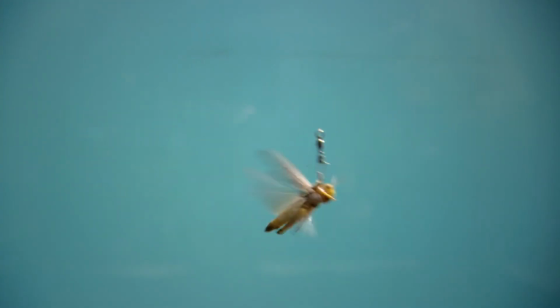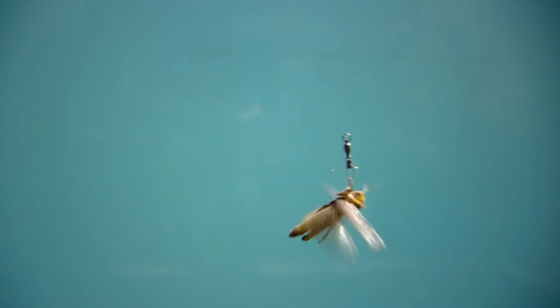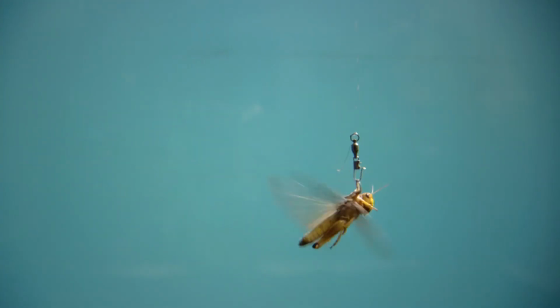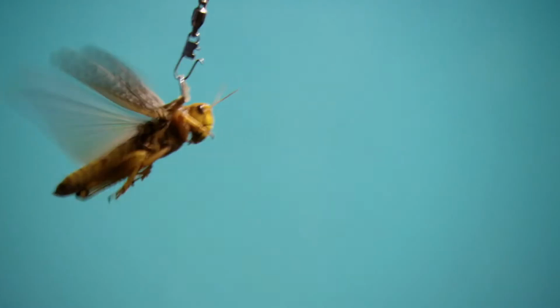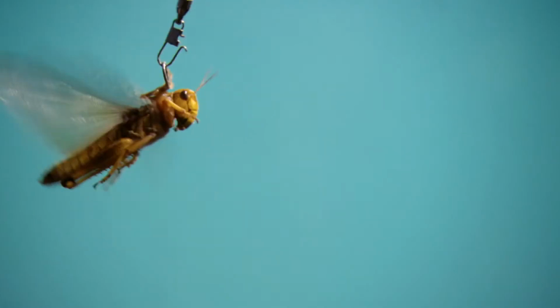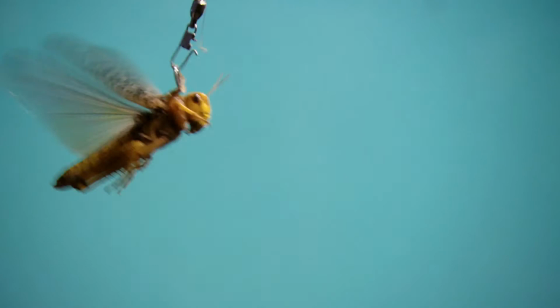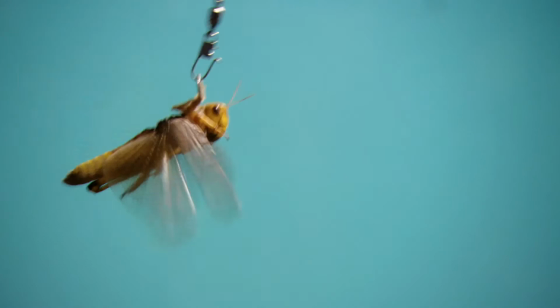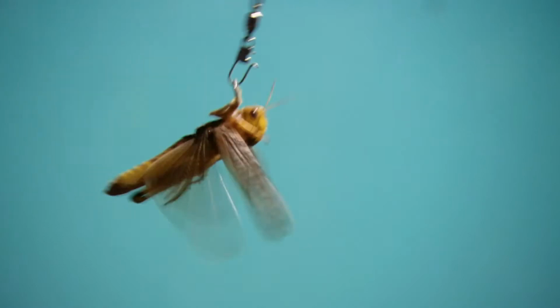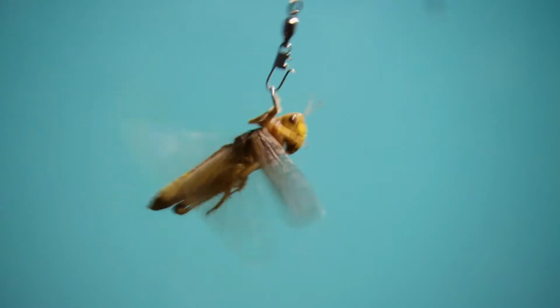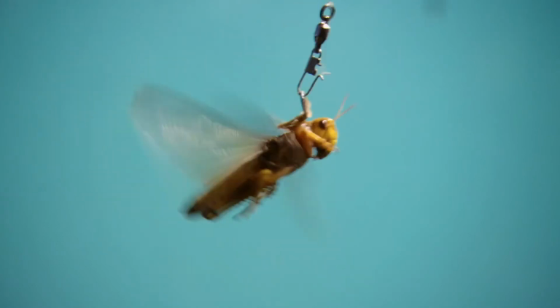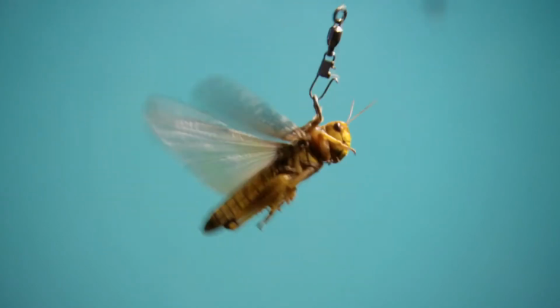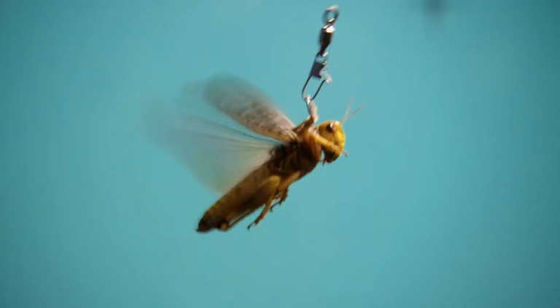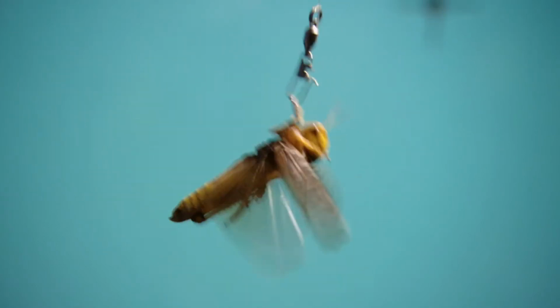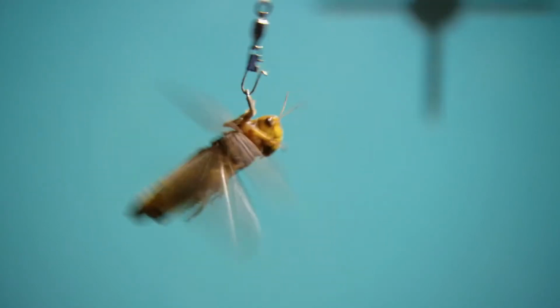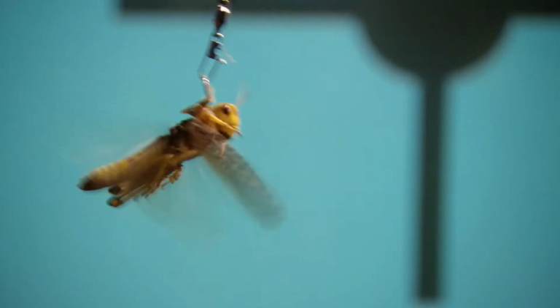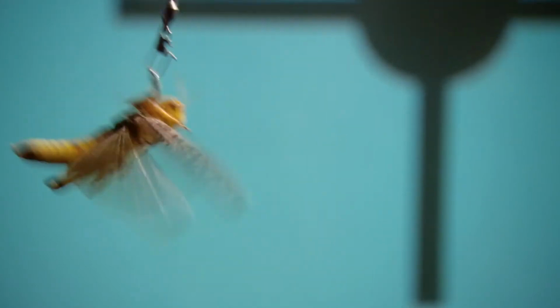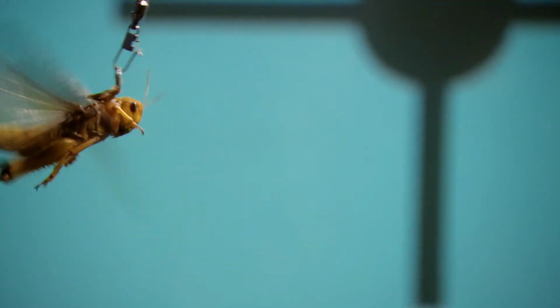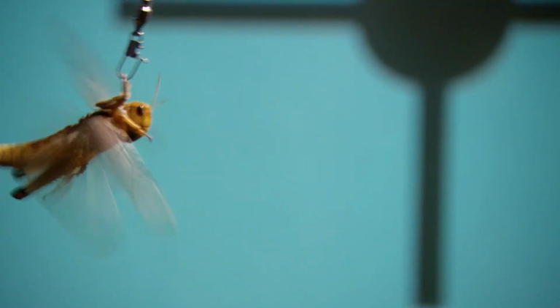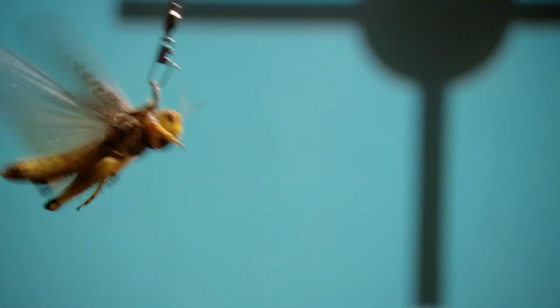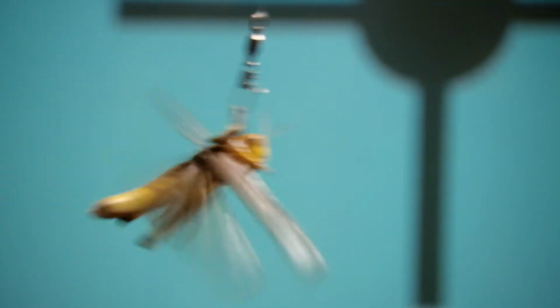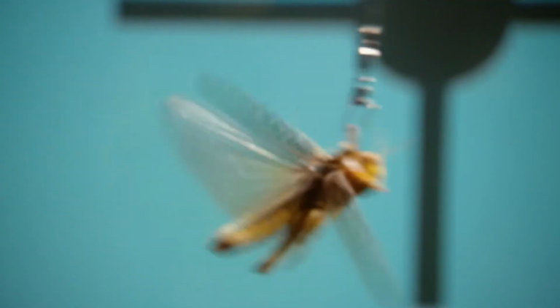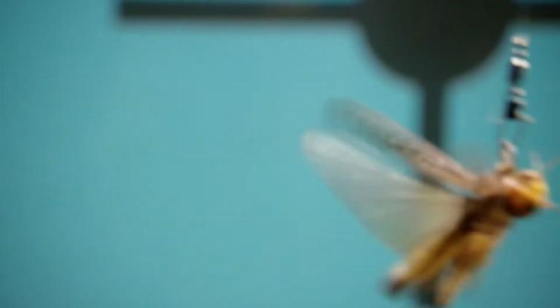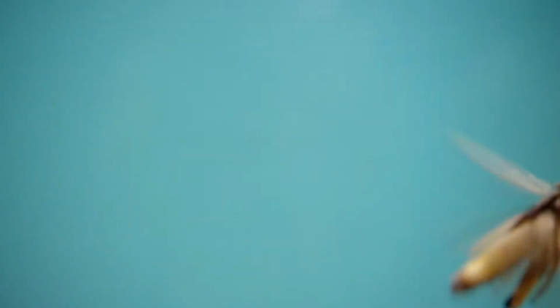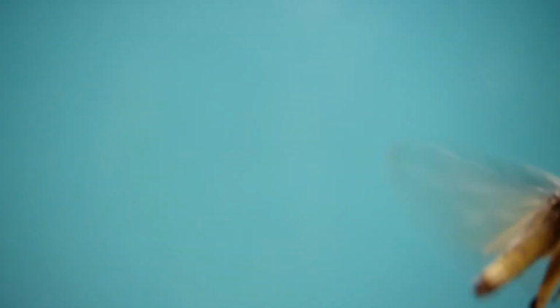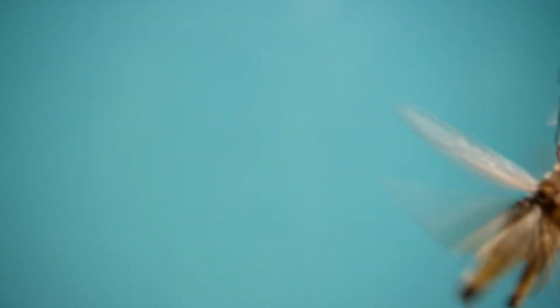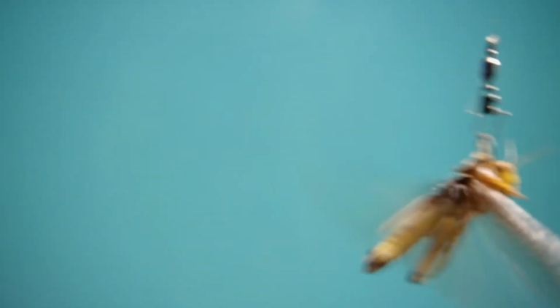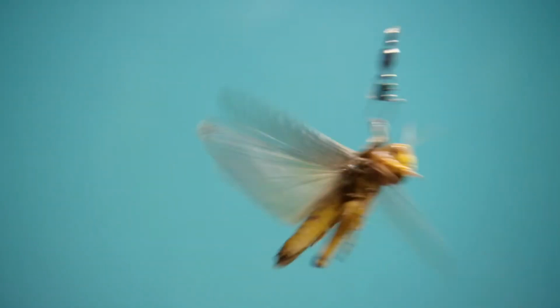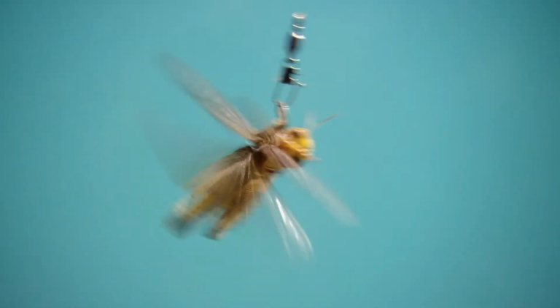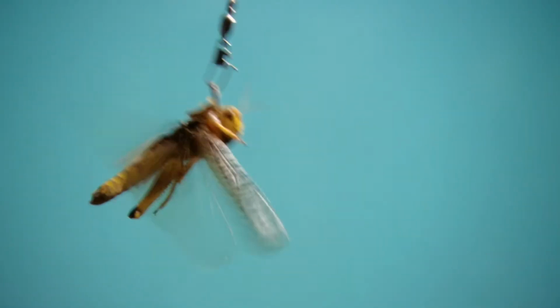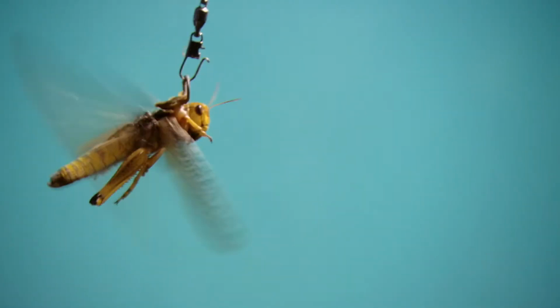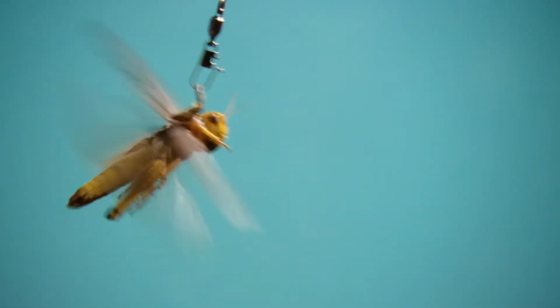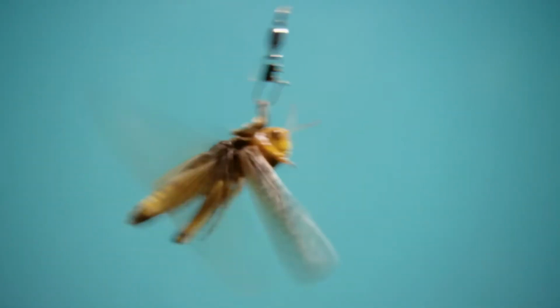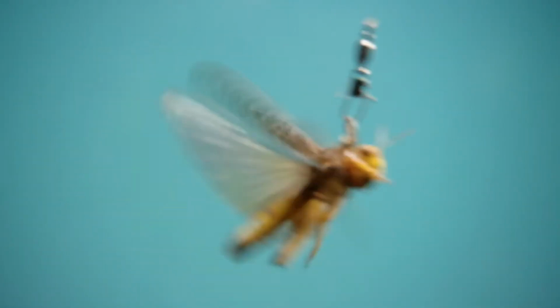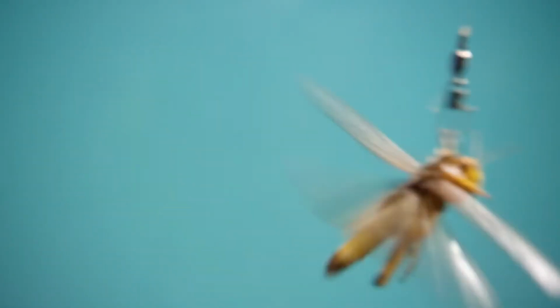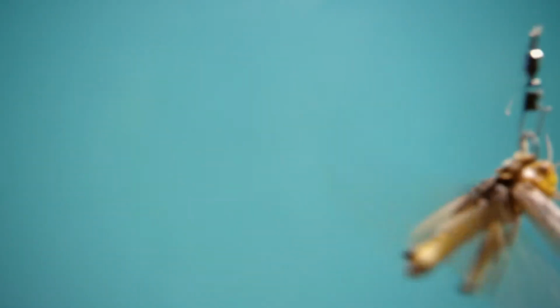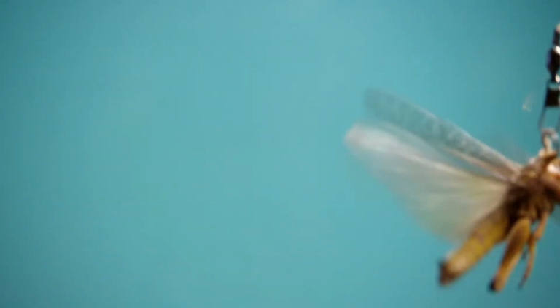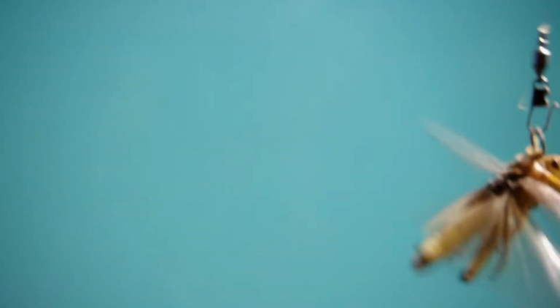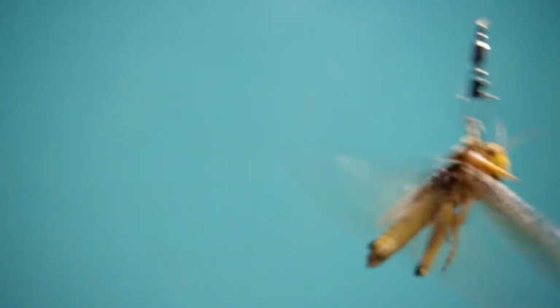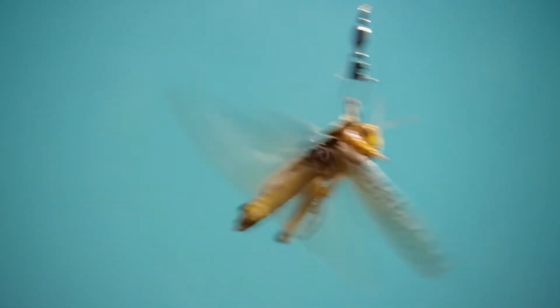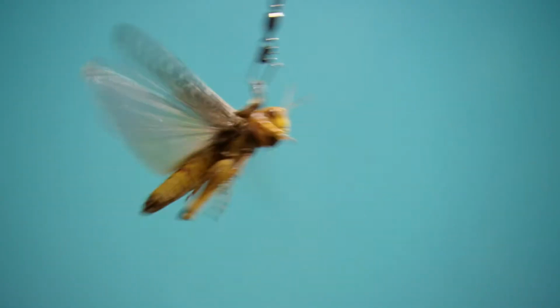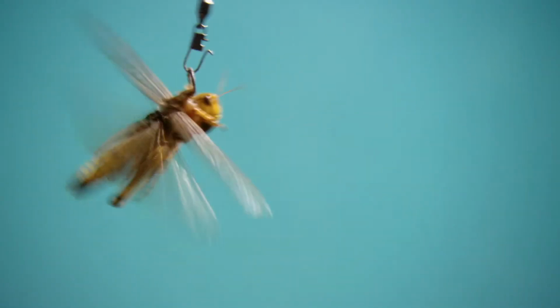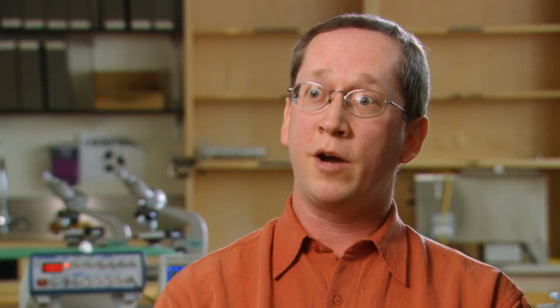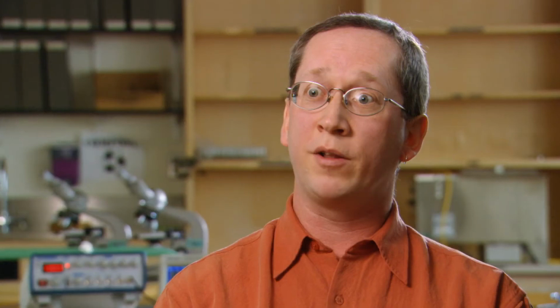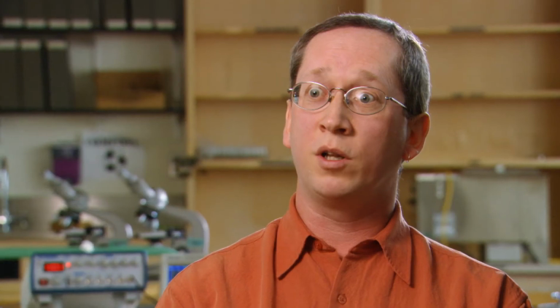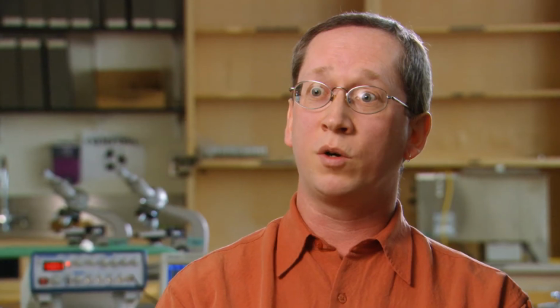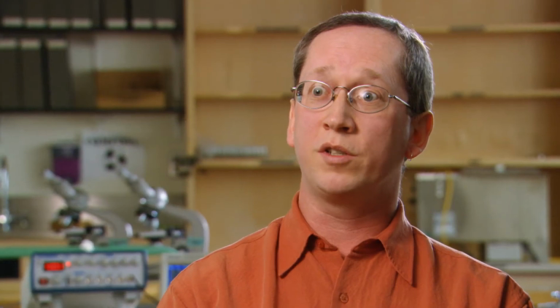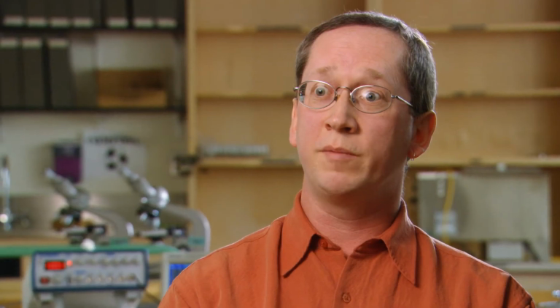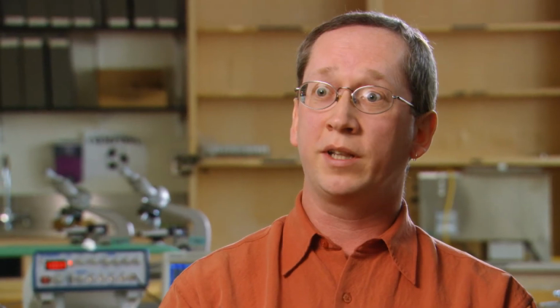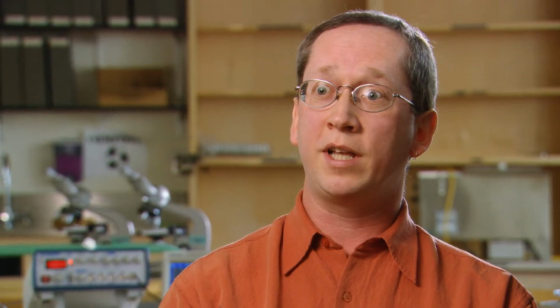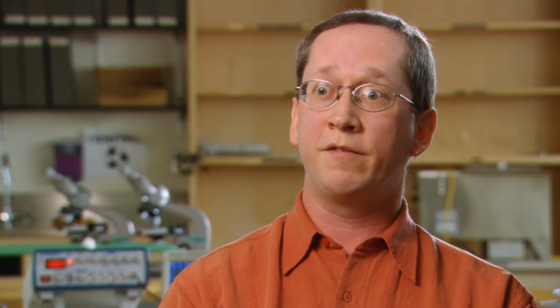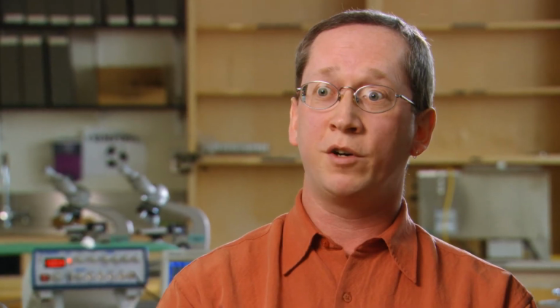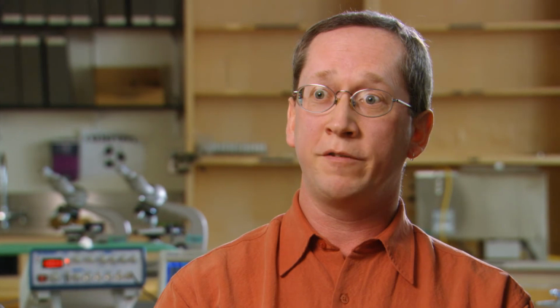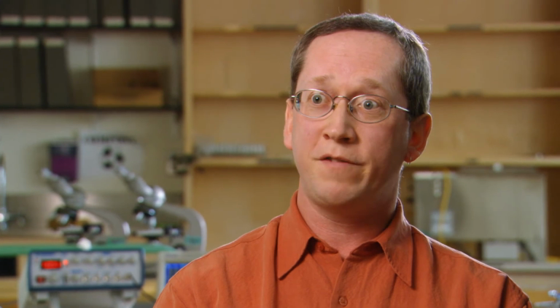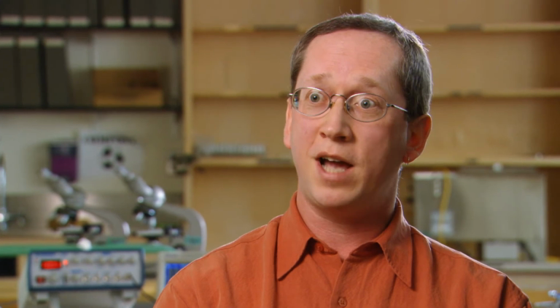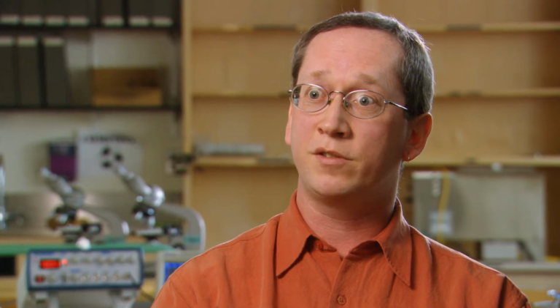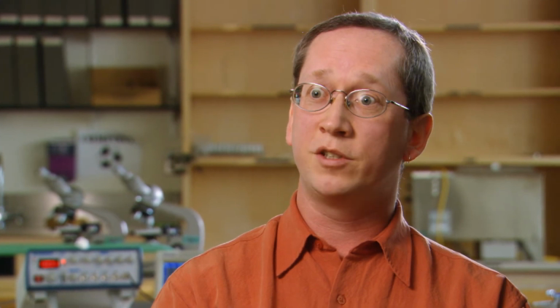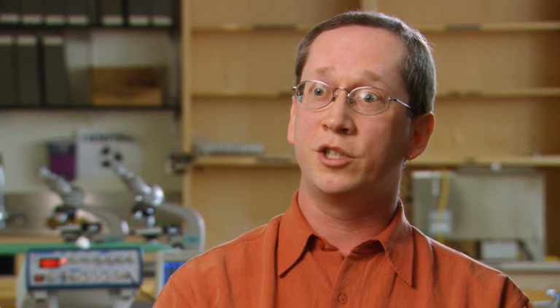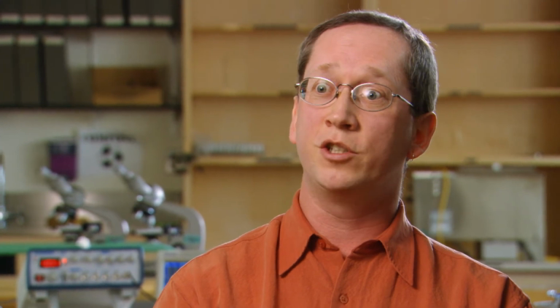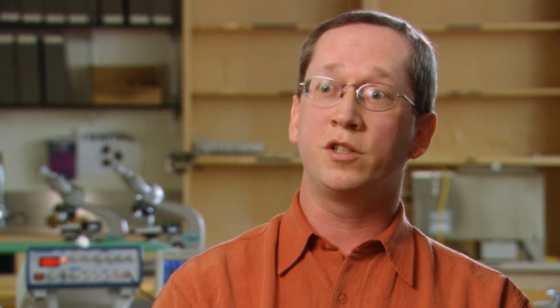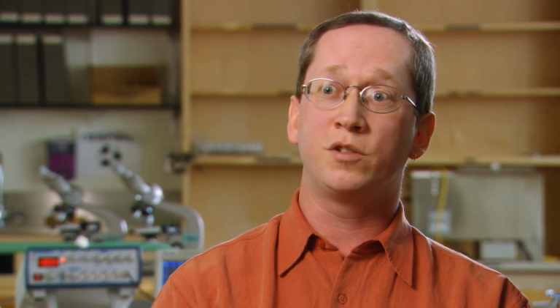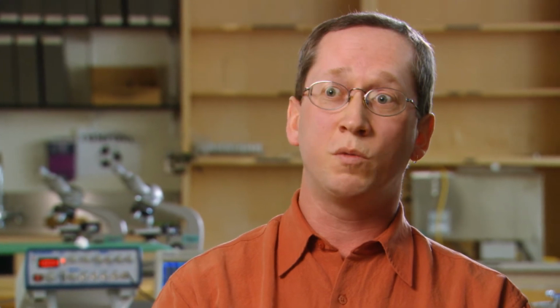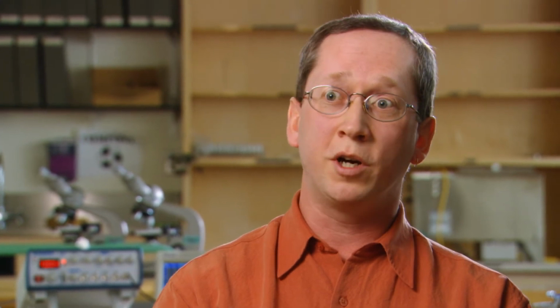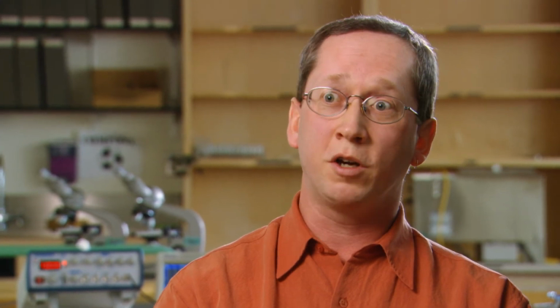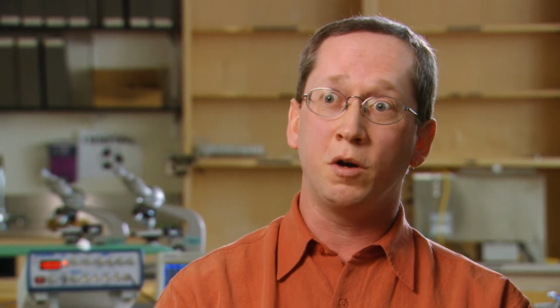It has very fast neurons that can detect approaching objects, allowing the locusts to make that very fast decision as to where to go.